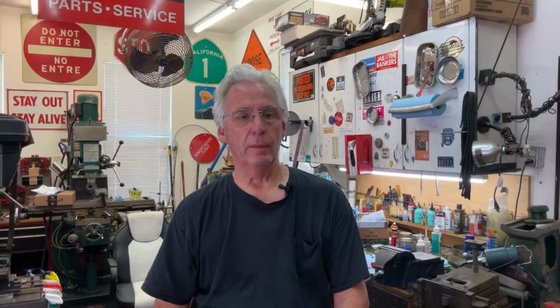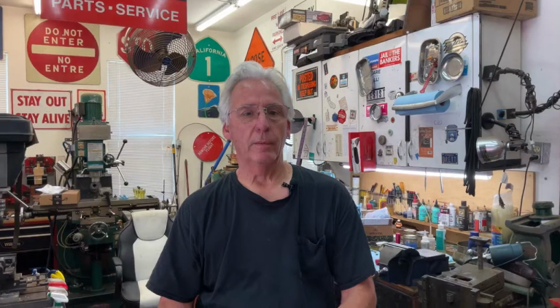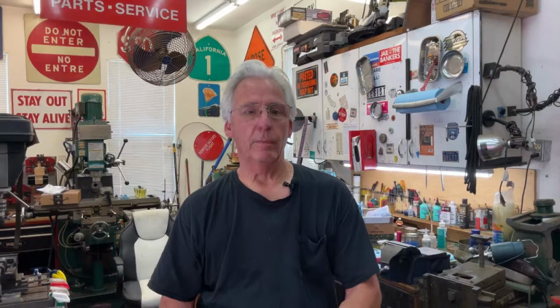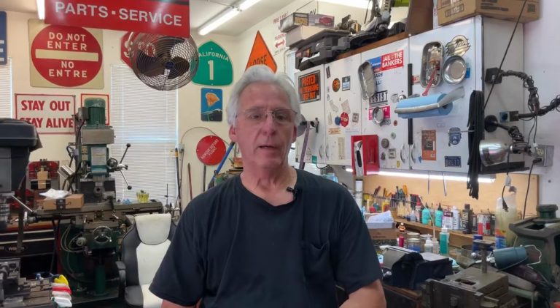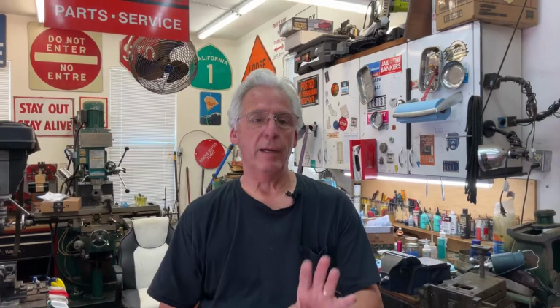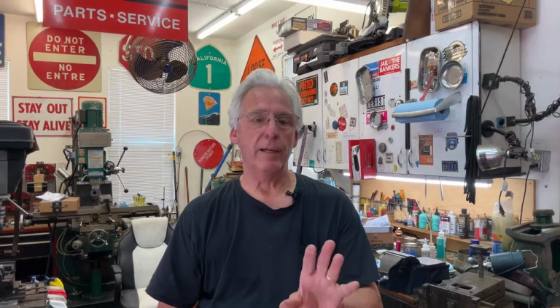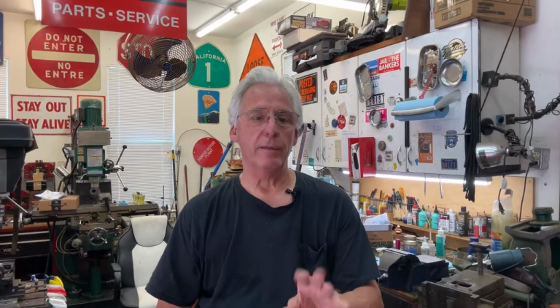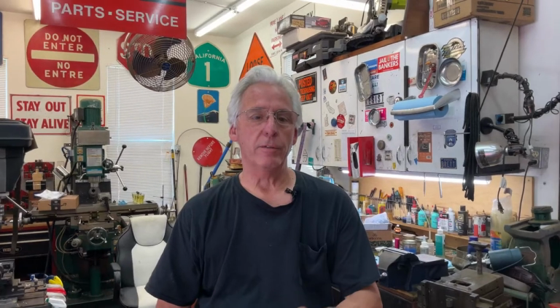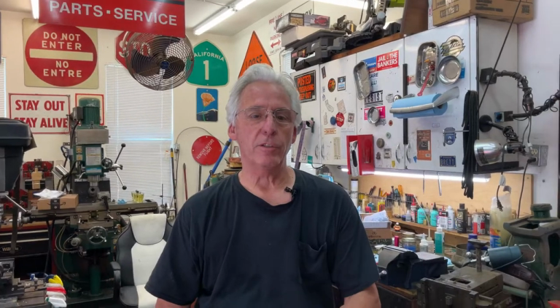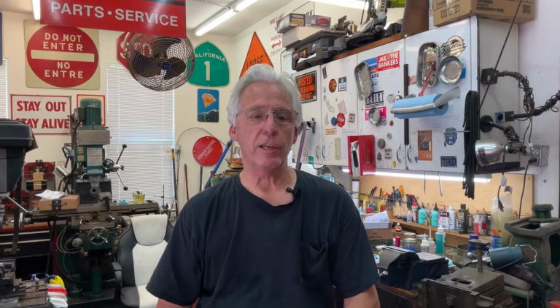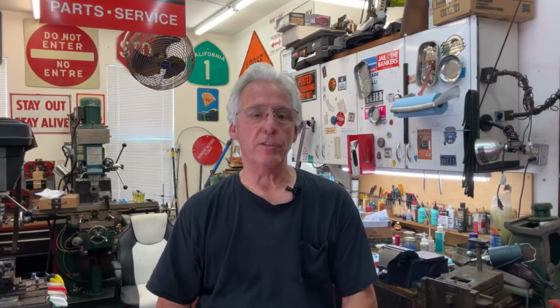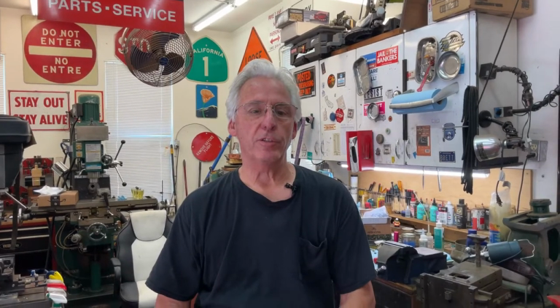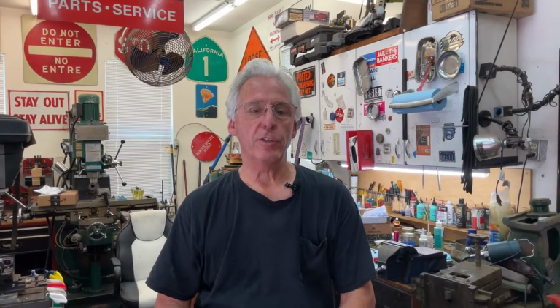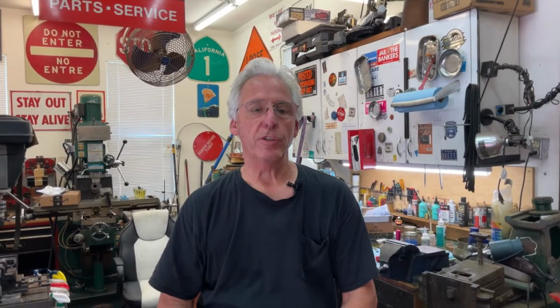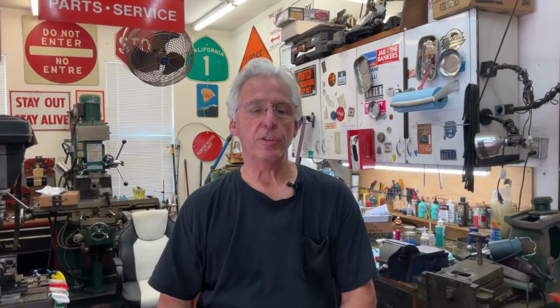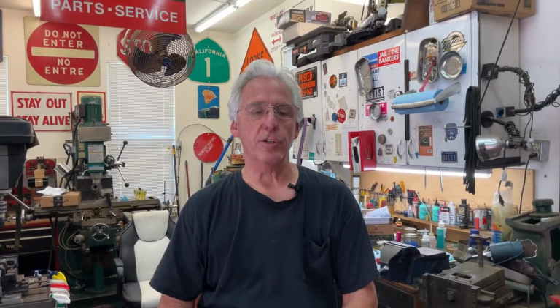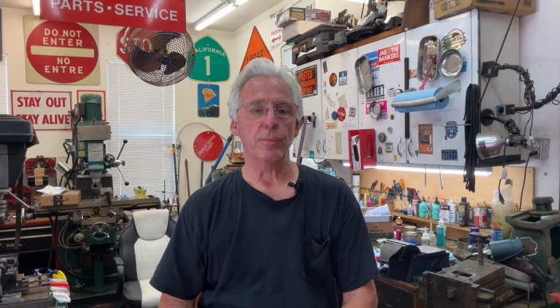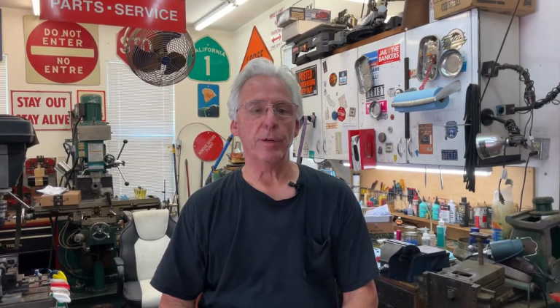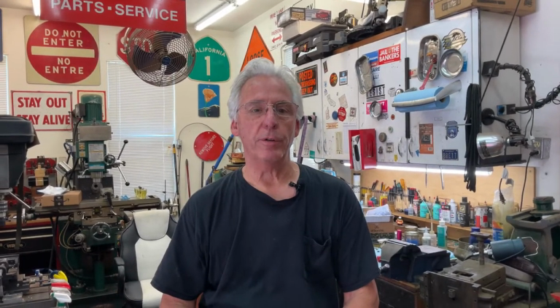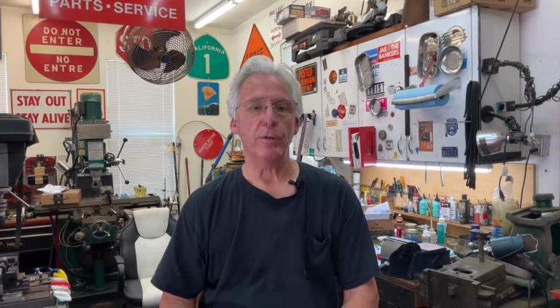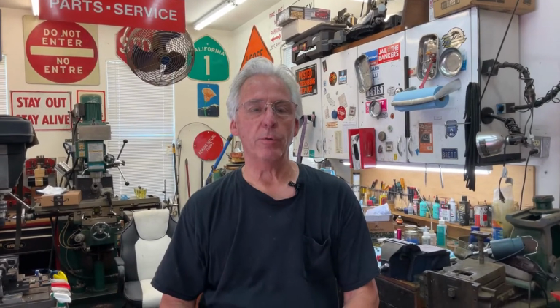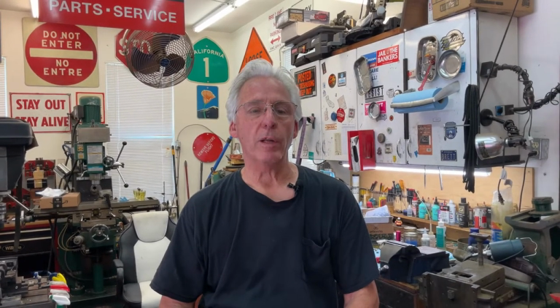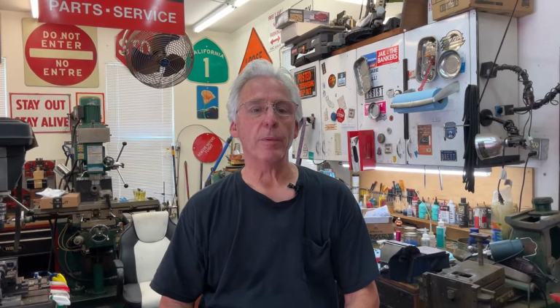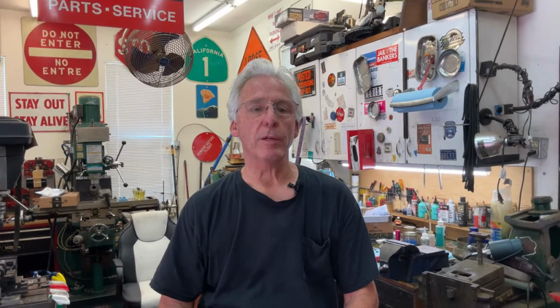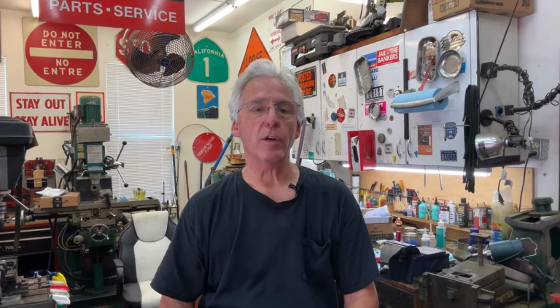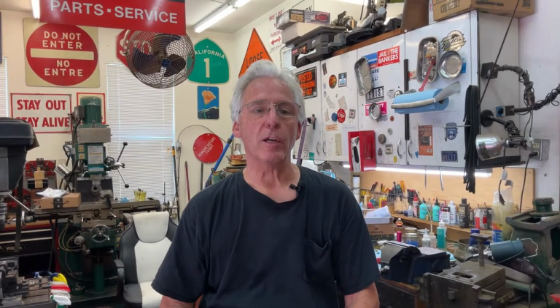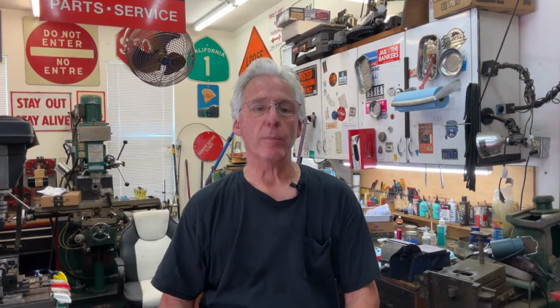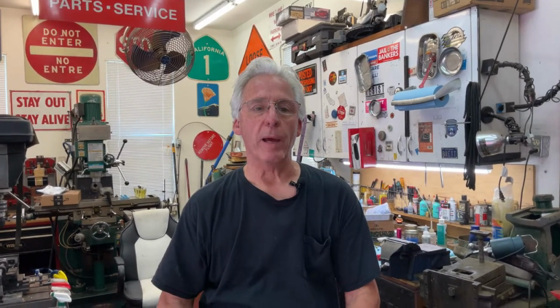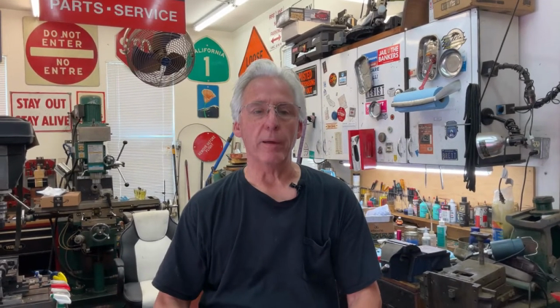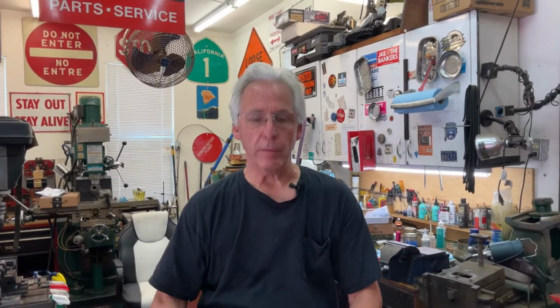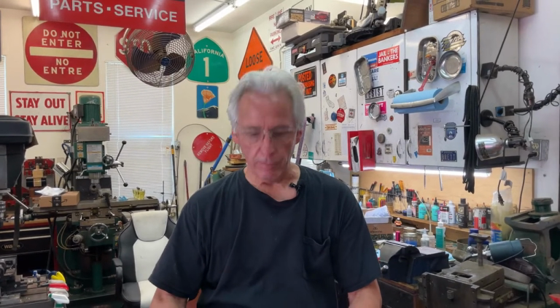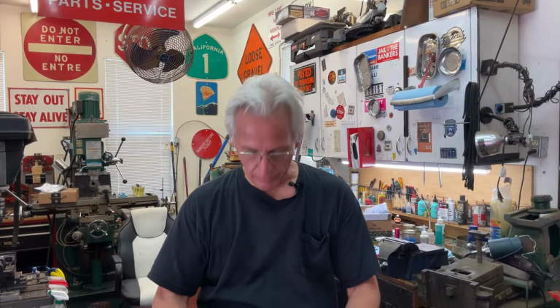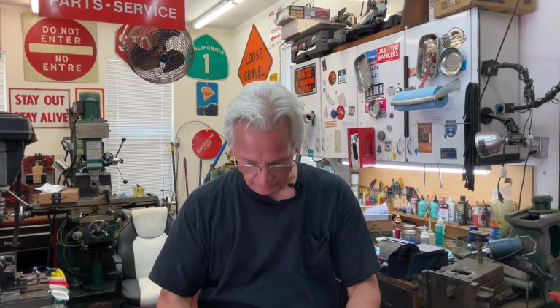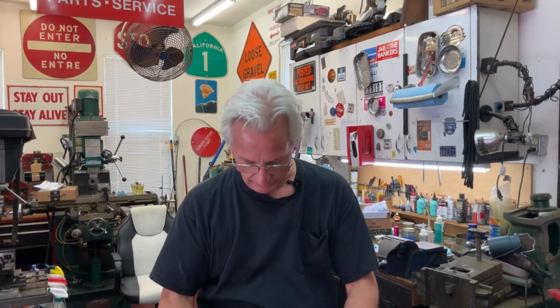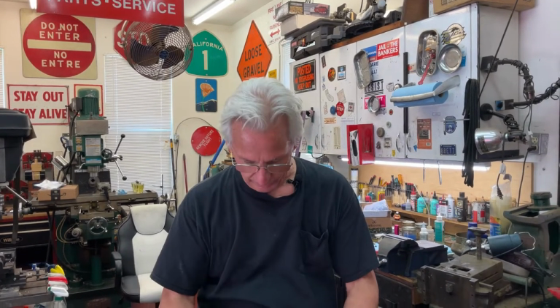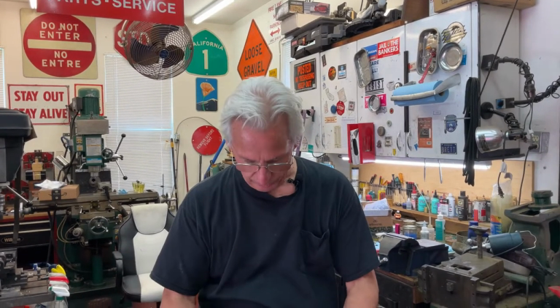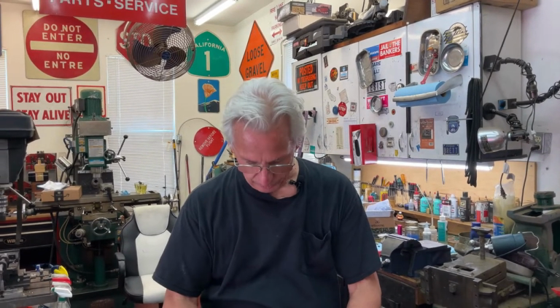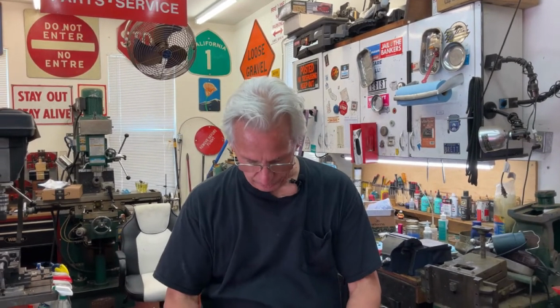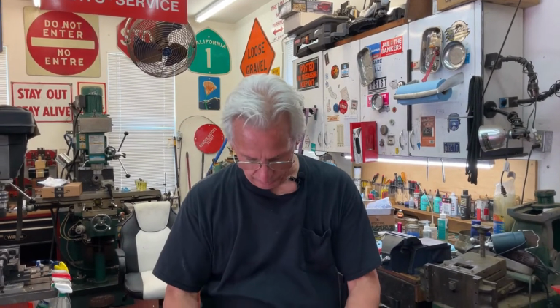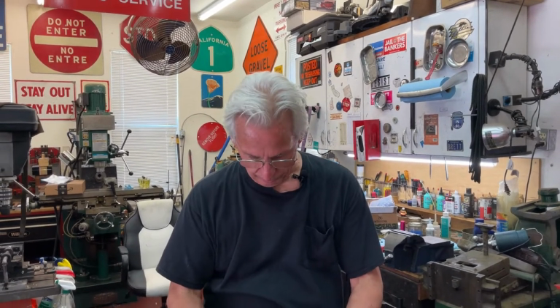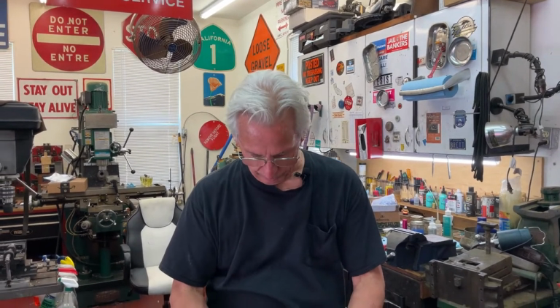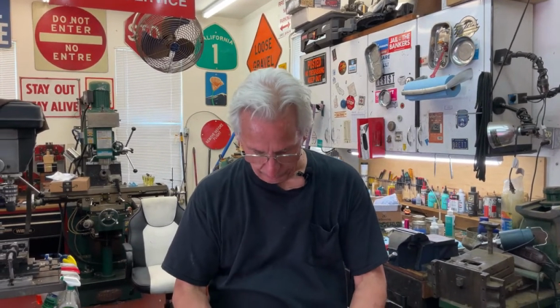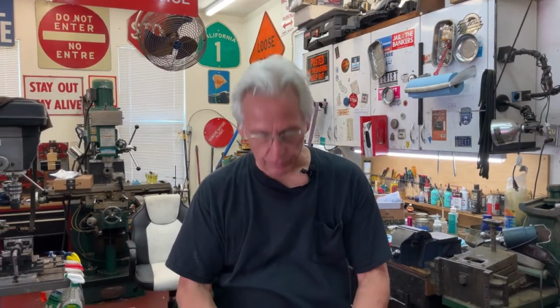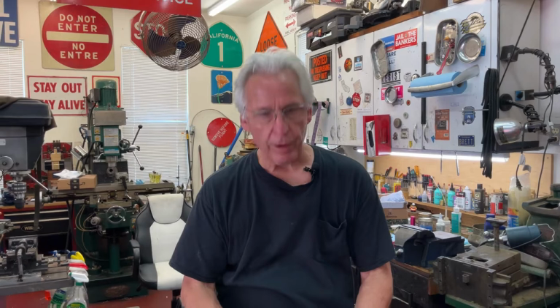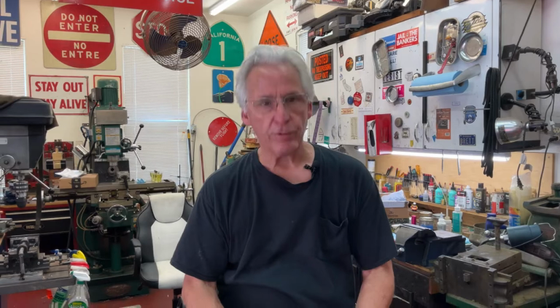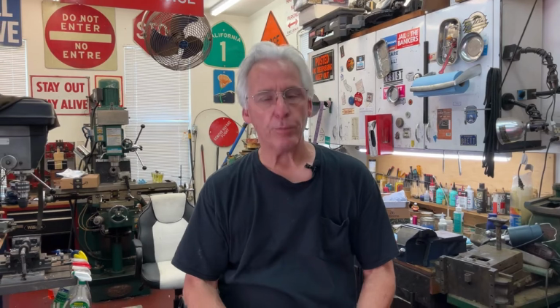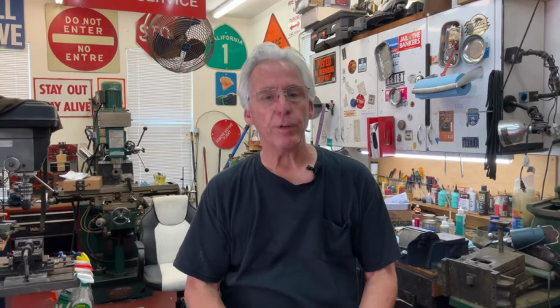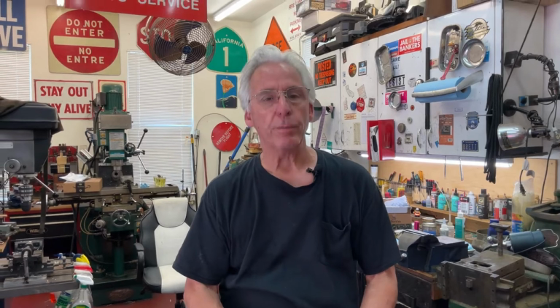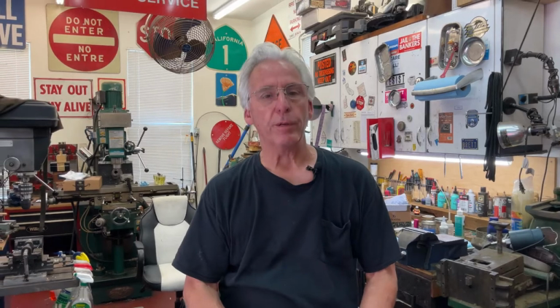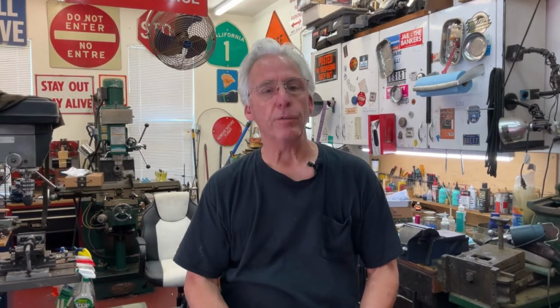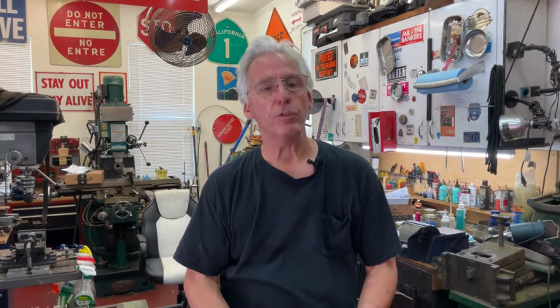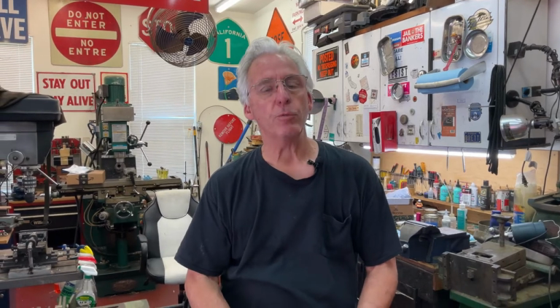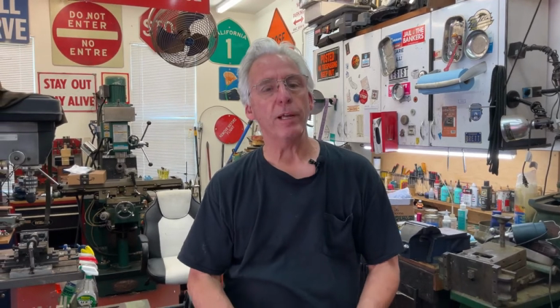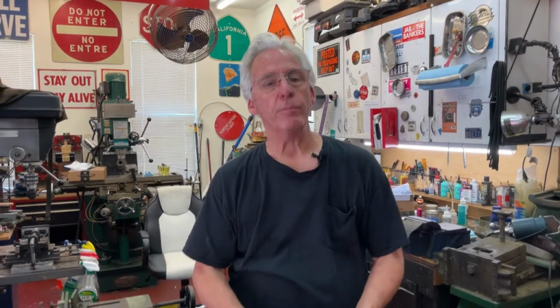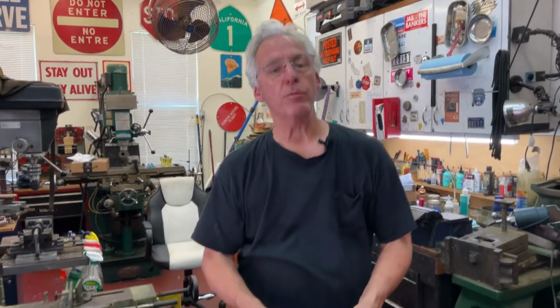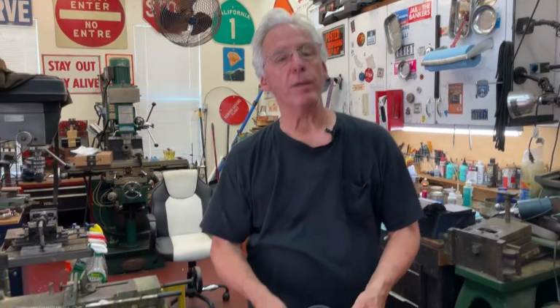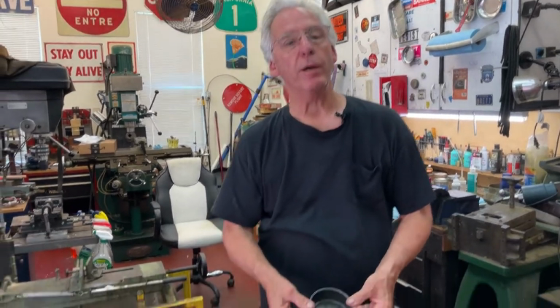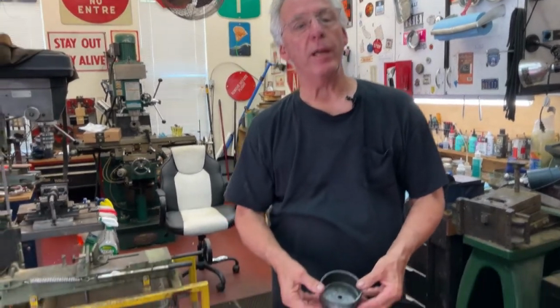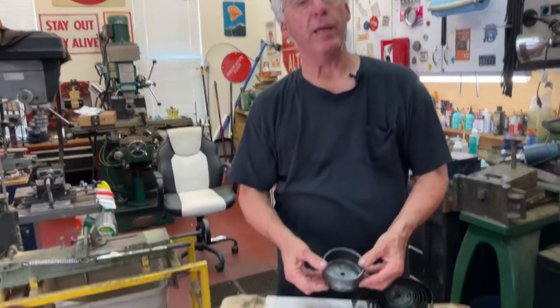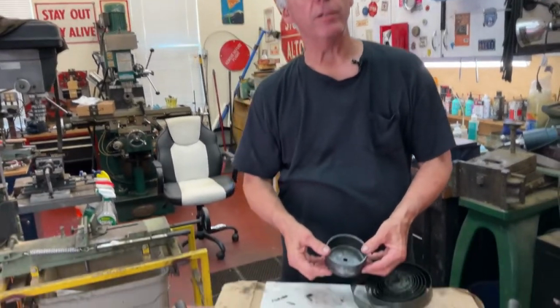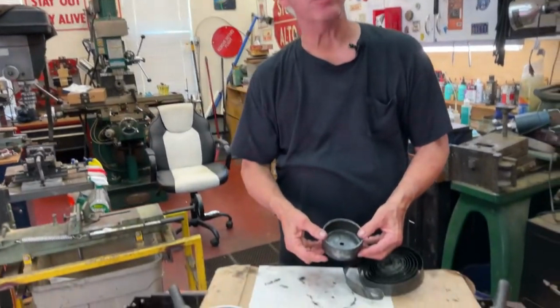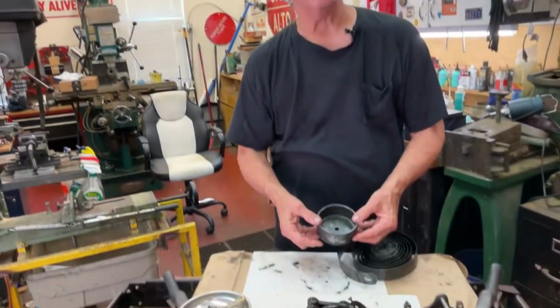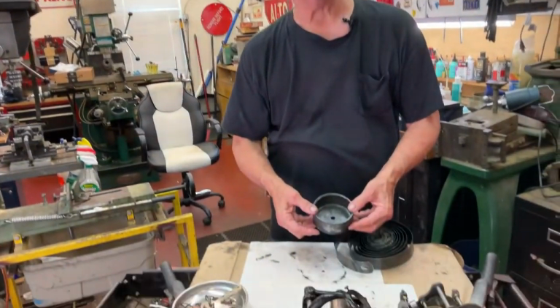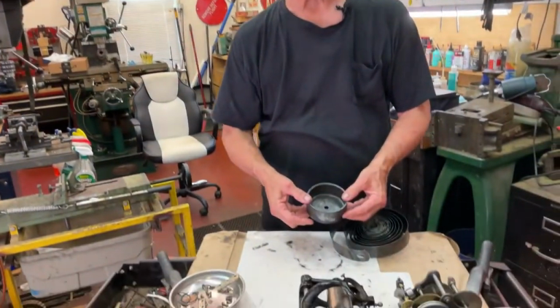Hi, Dyslexic Genius here, Brad Hurt. What I'm going to talk about is a phonograph spring barrel. This one happens to be on an Edison home.